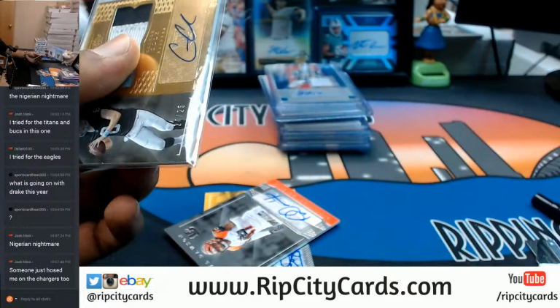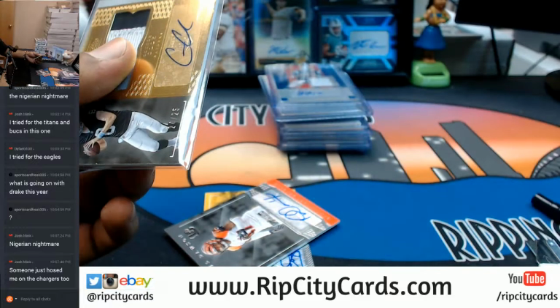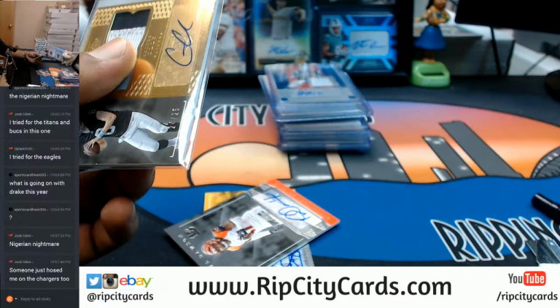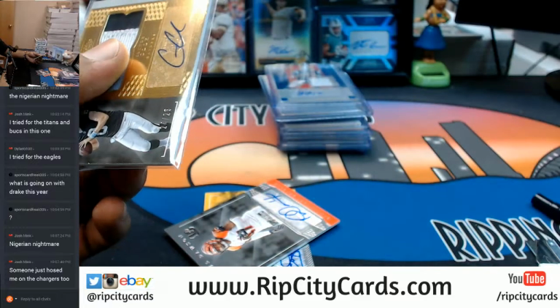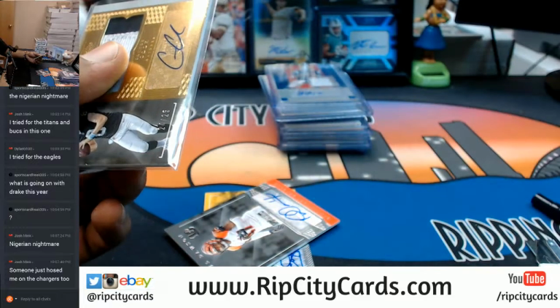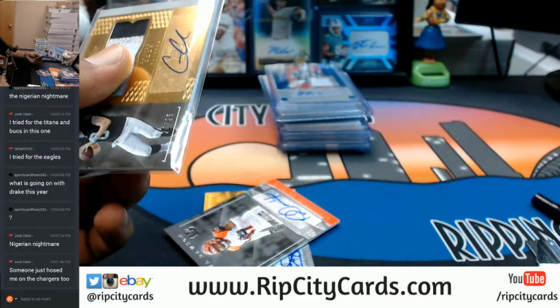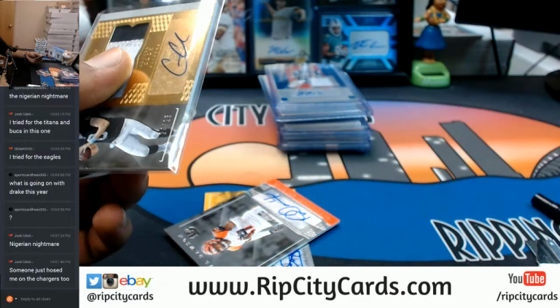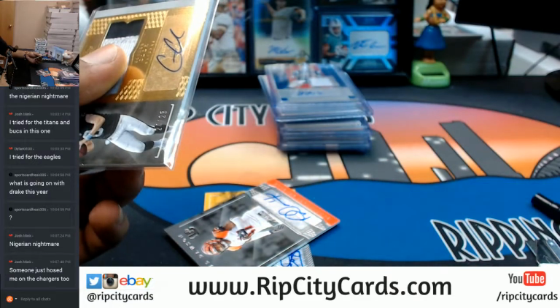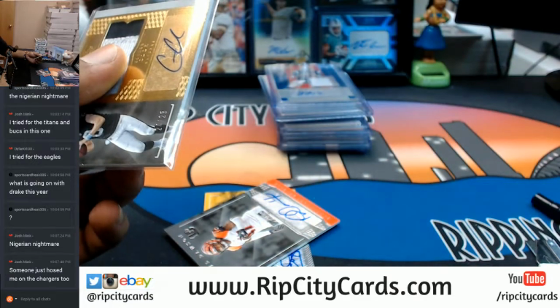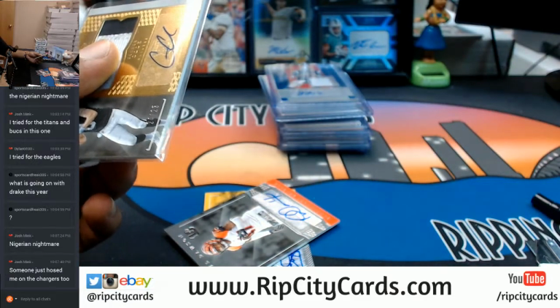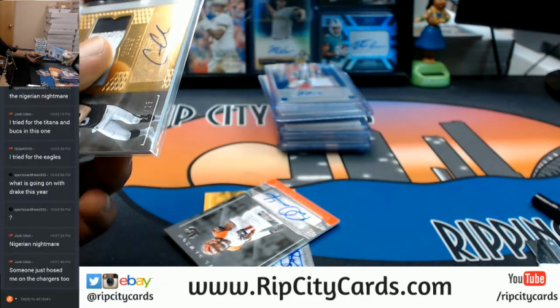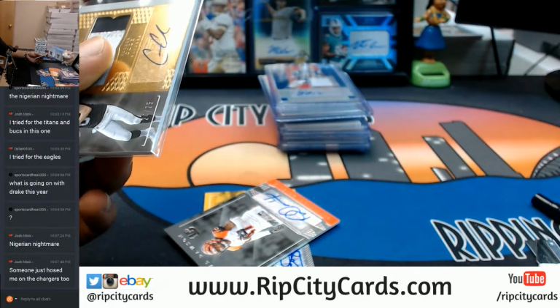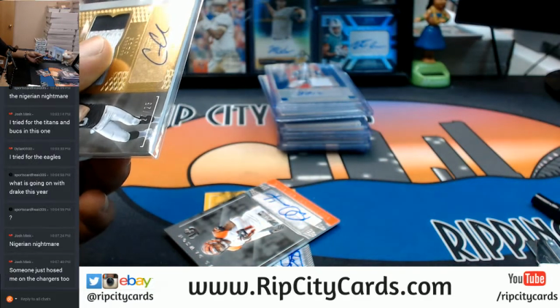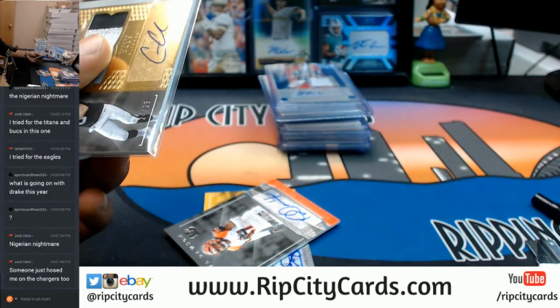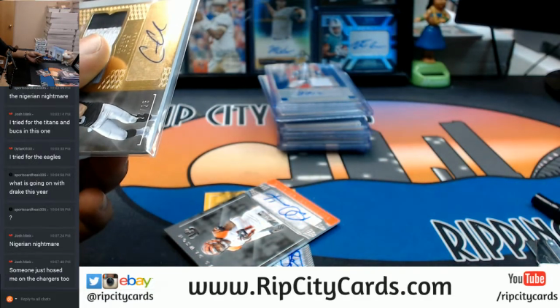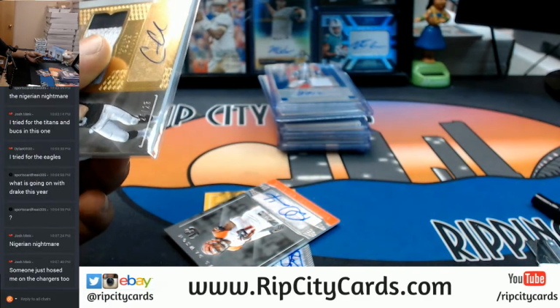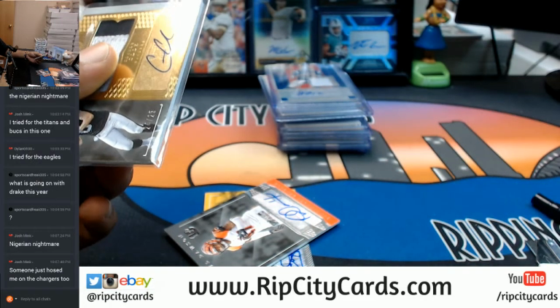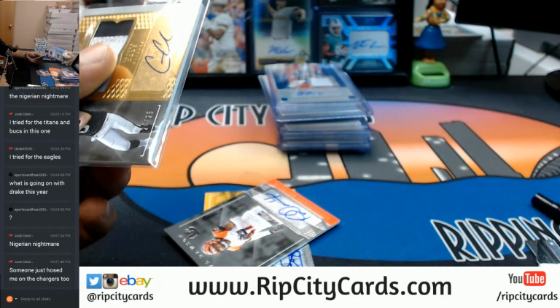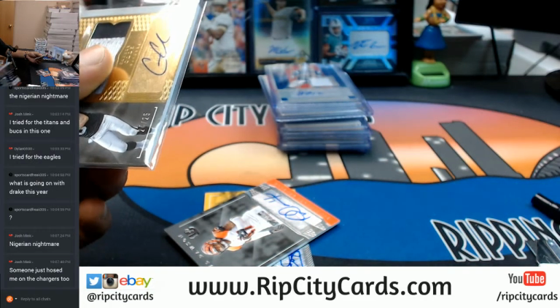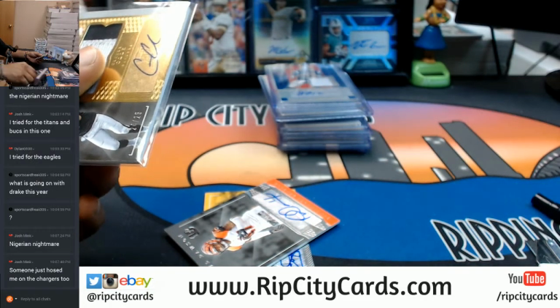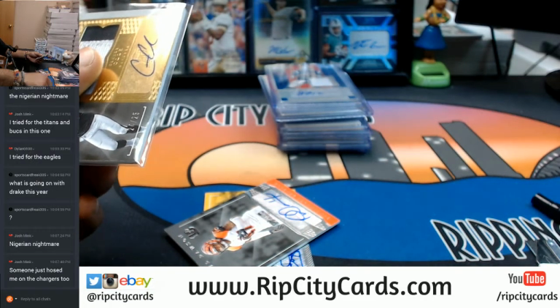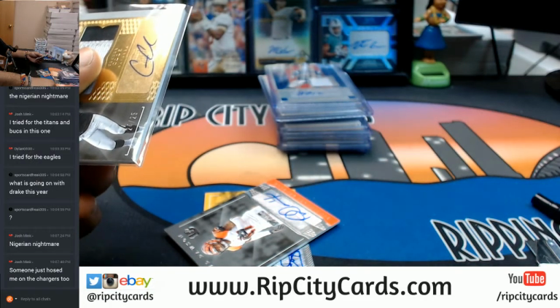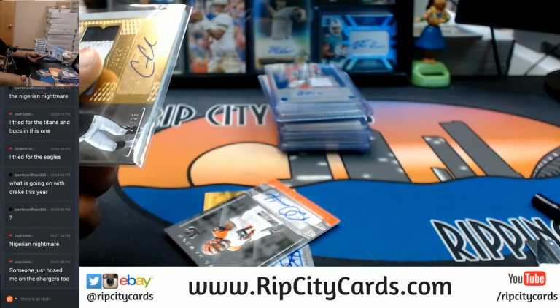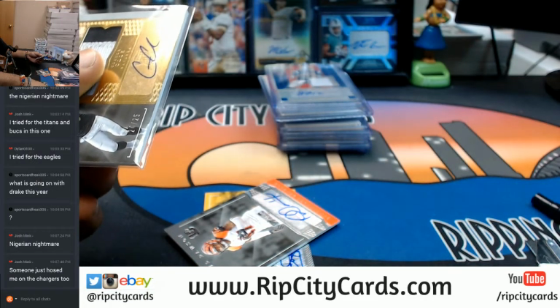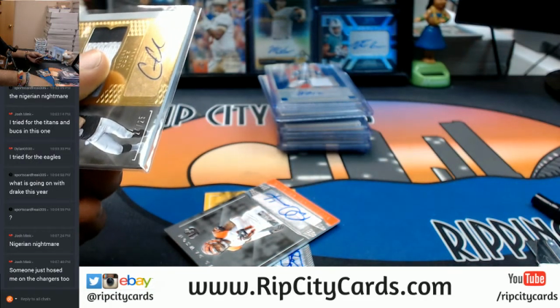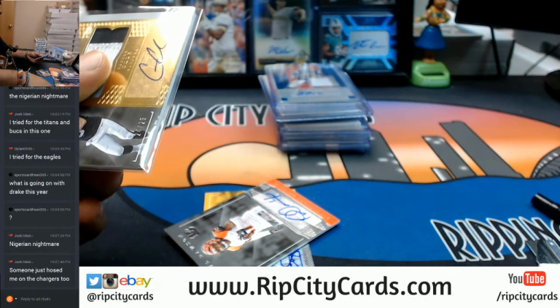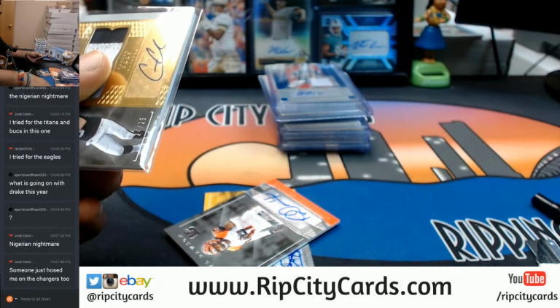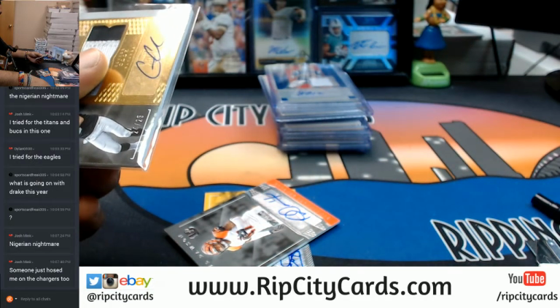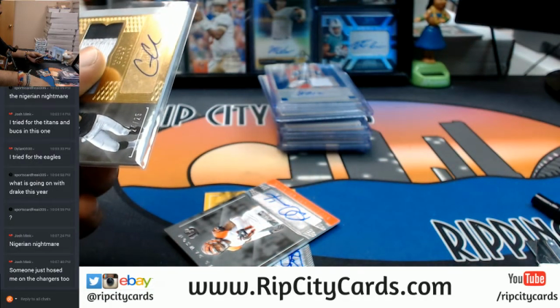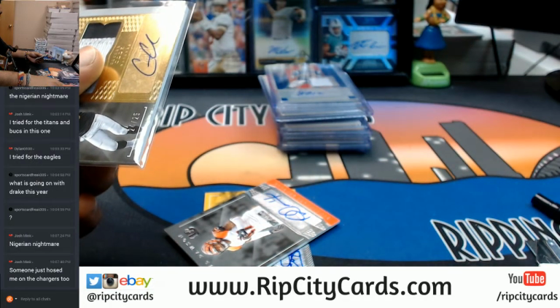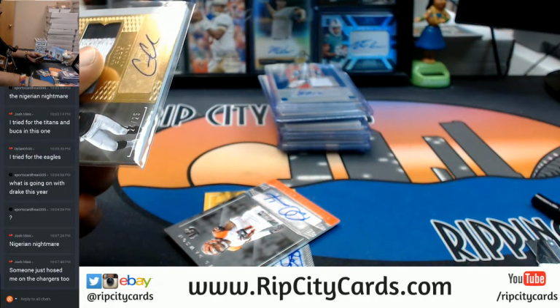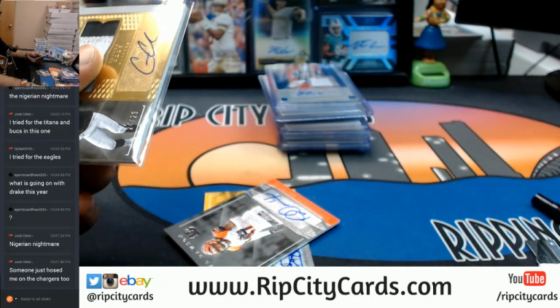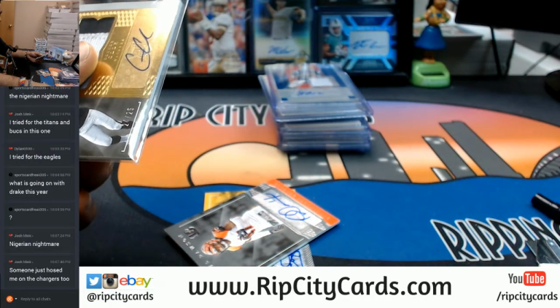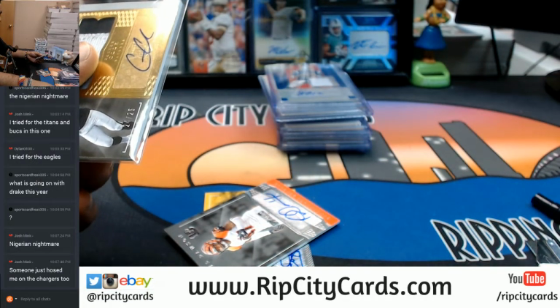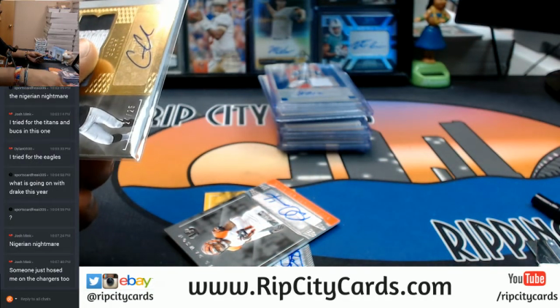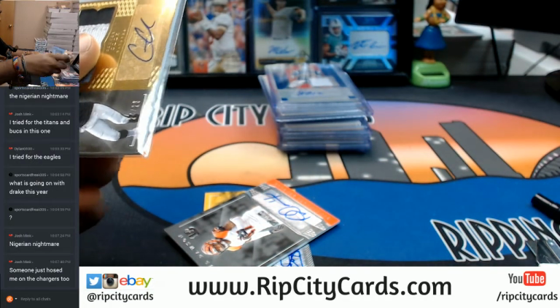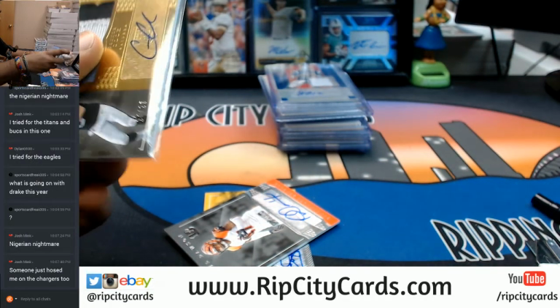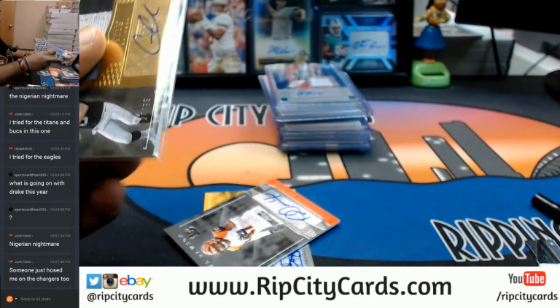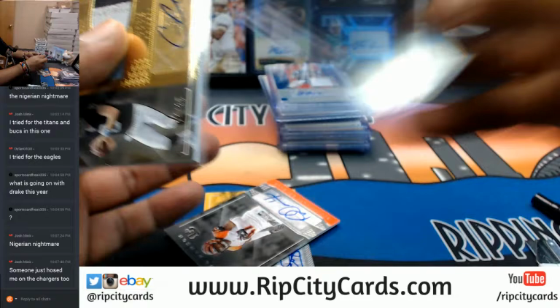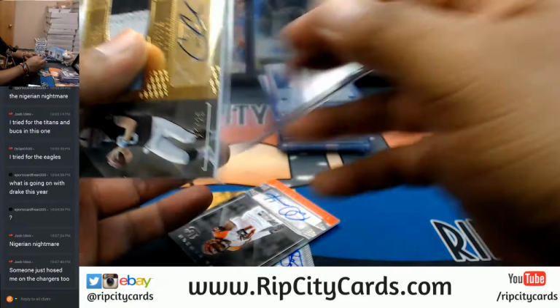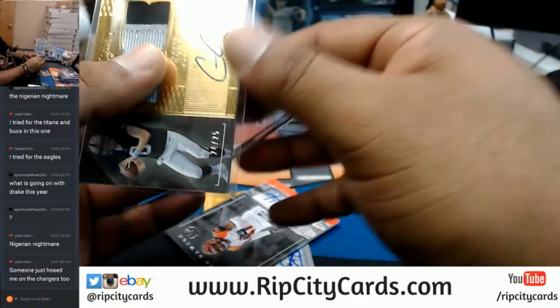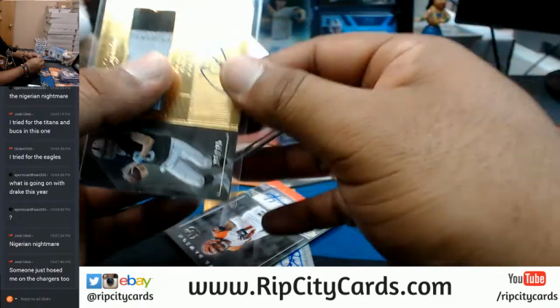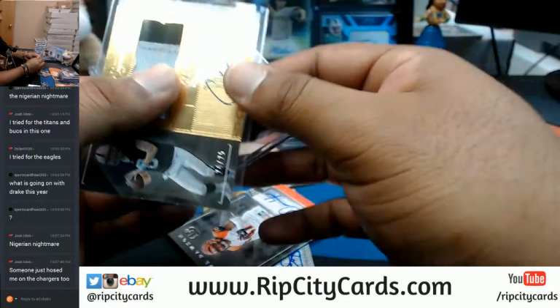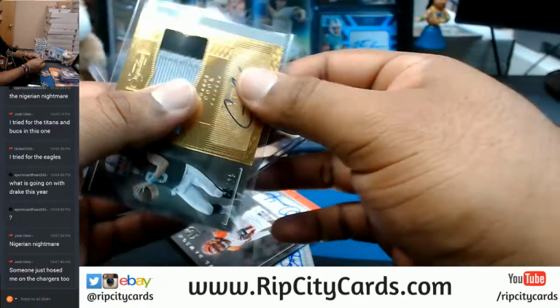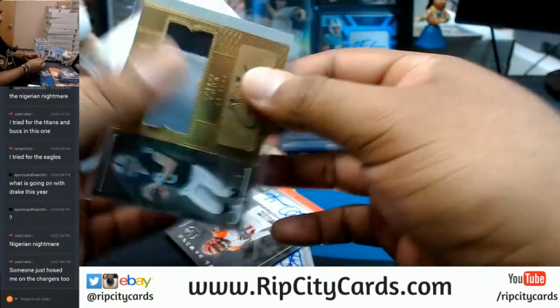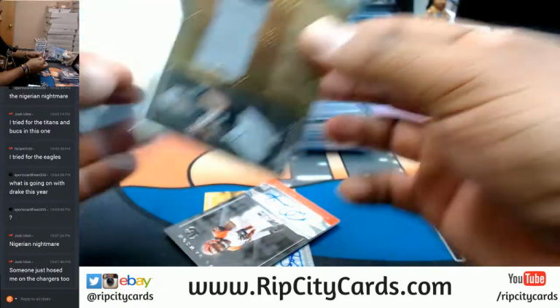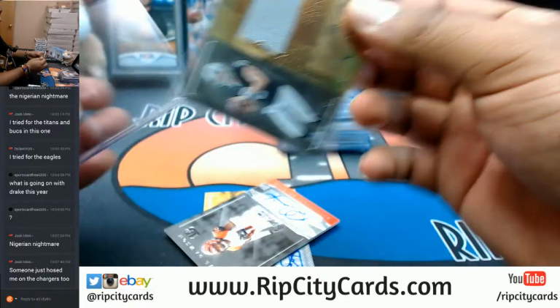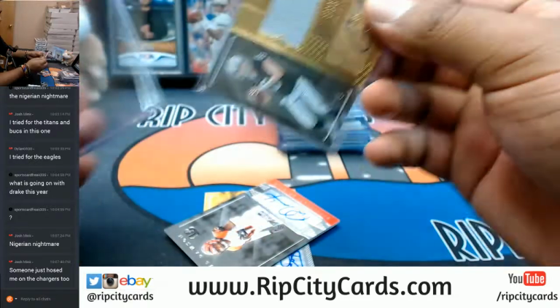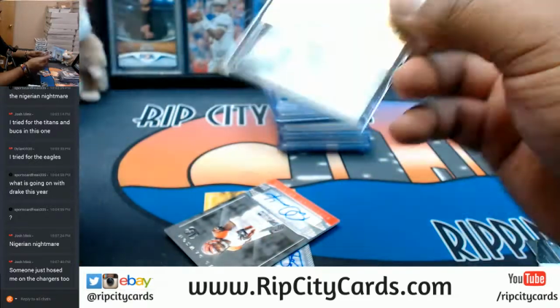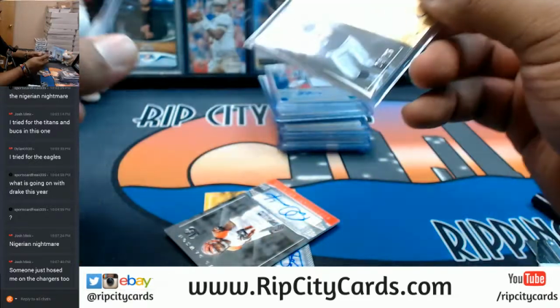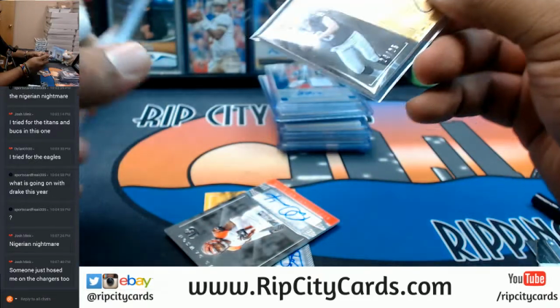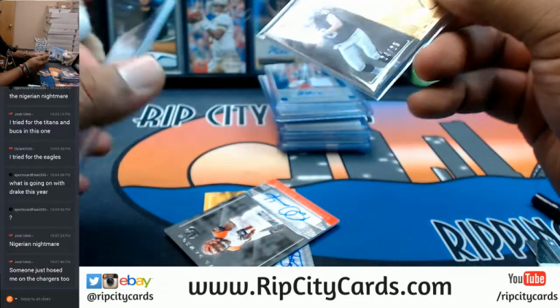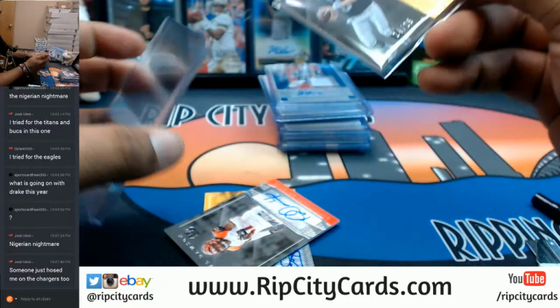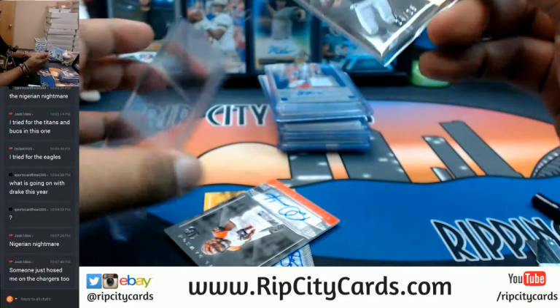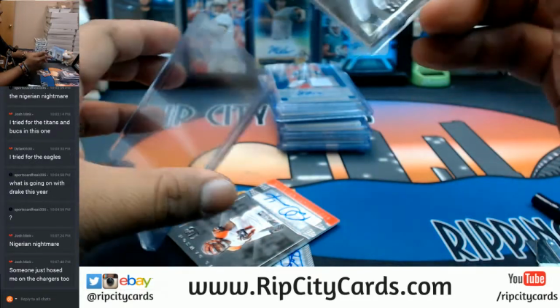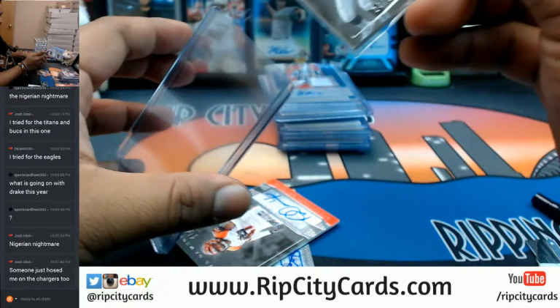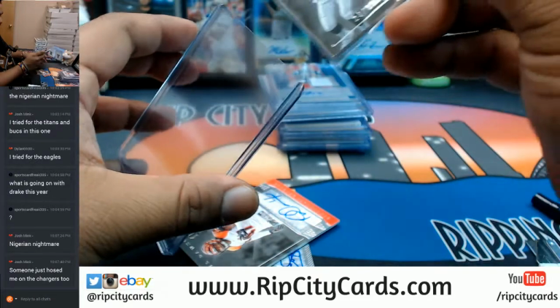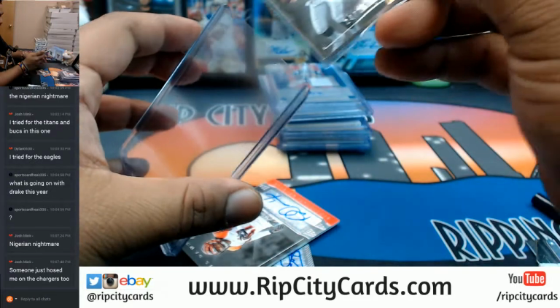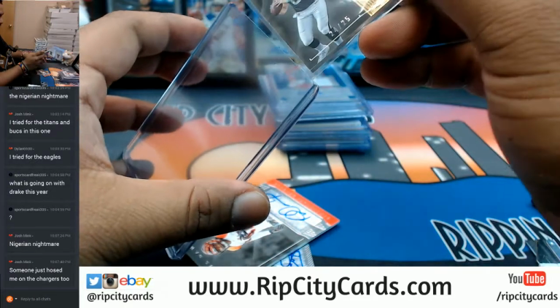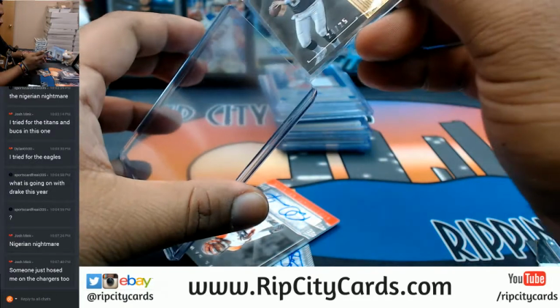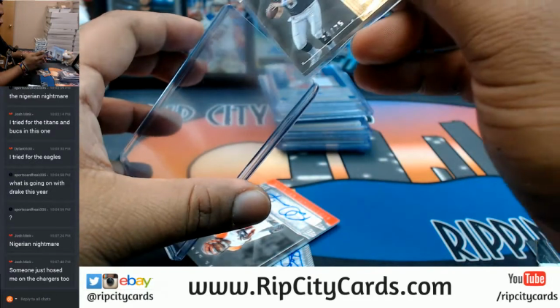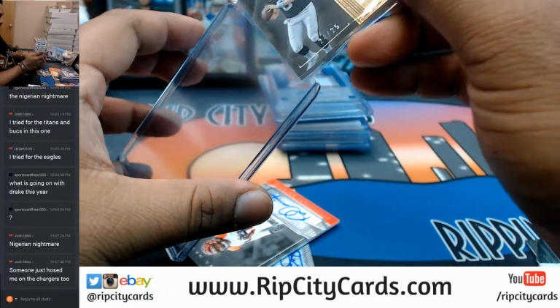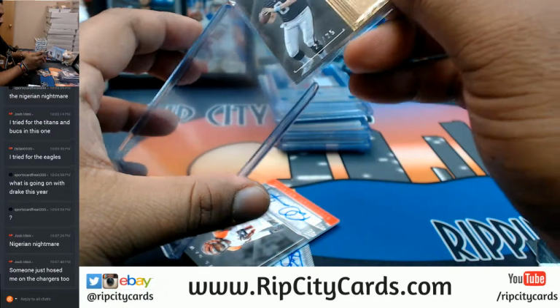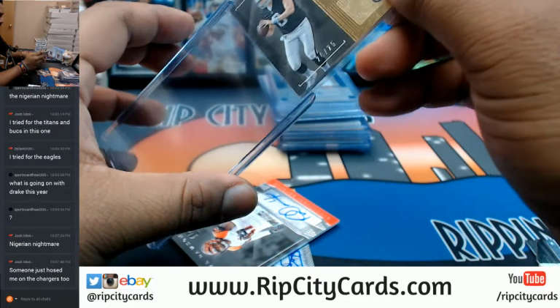Going over to the 120s top loader for that one.